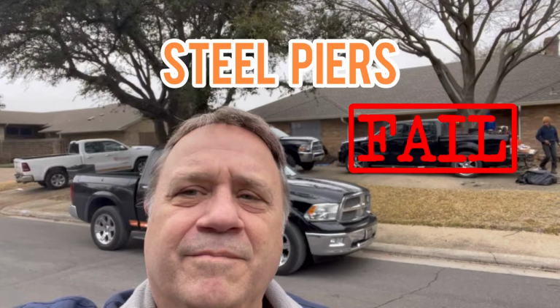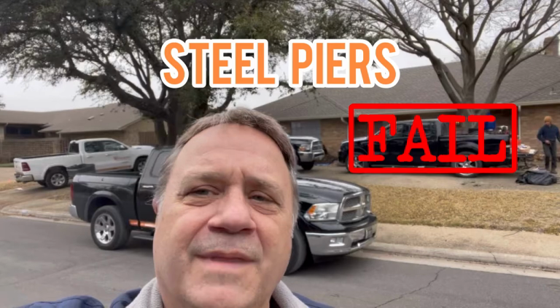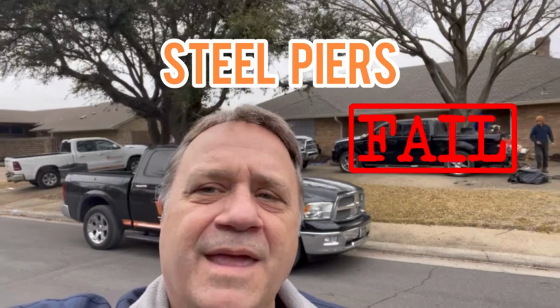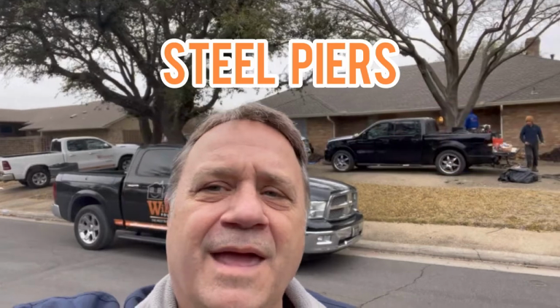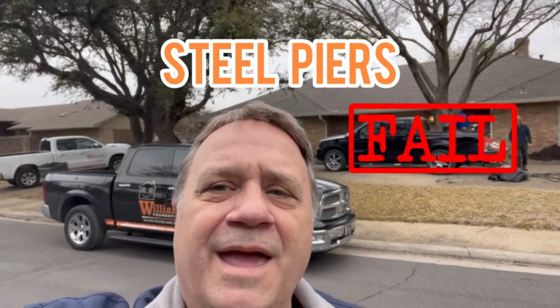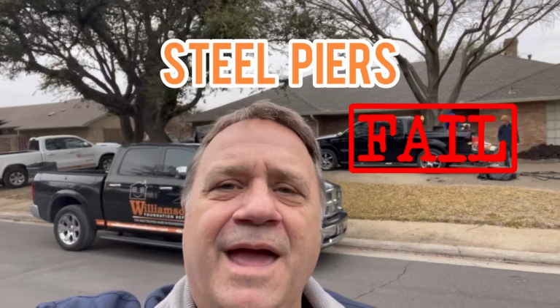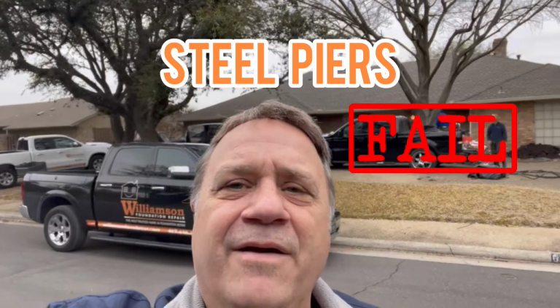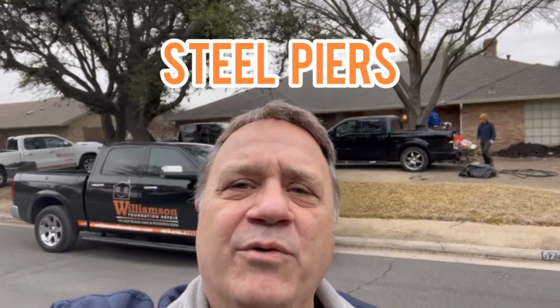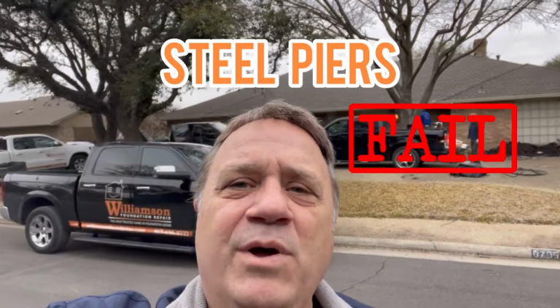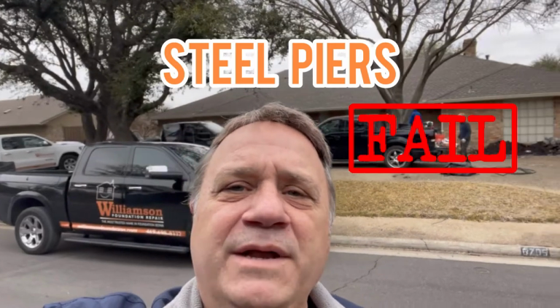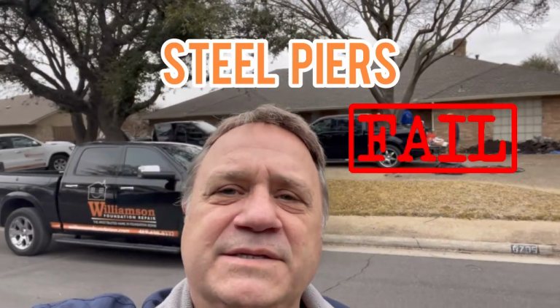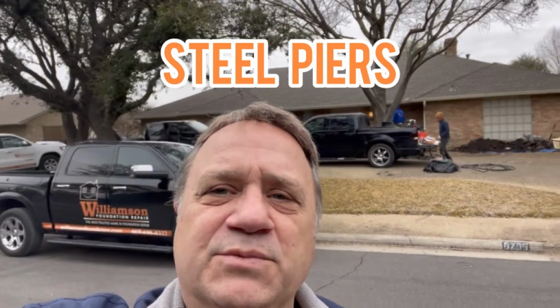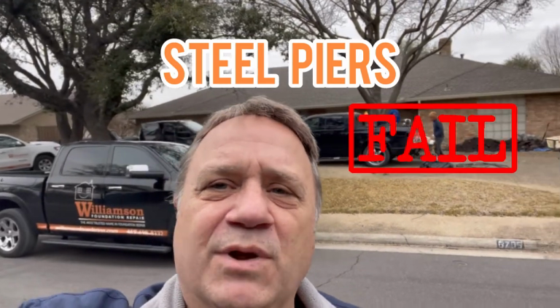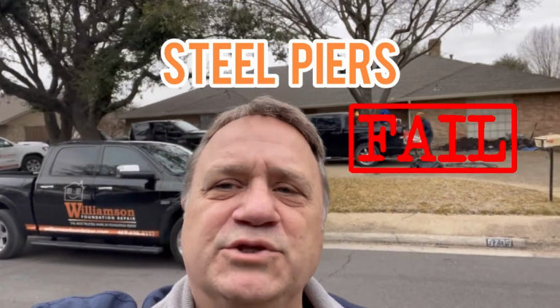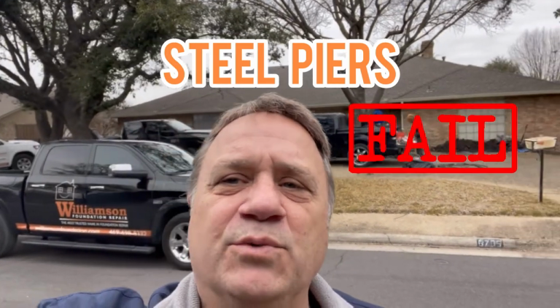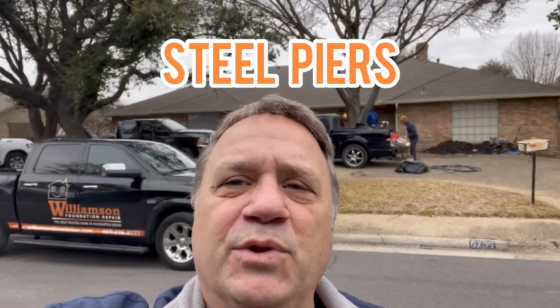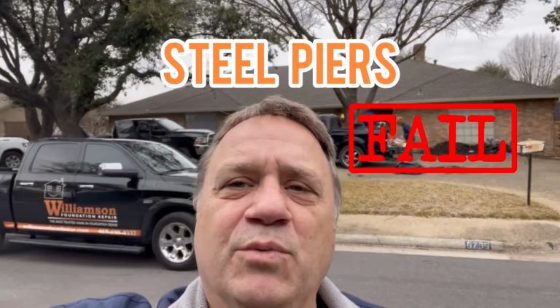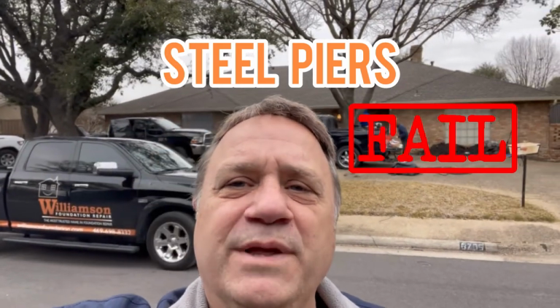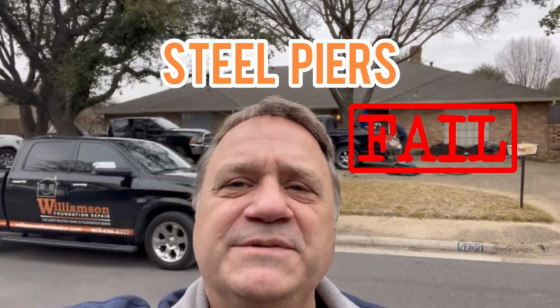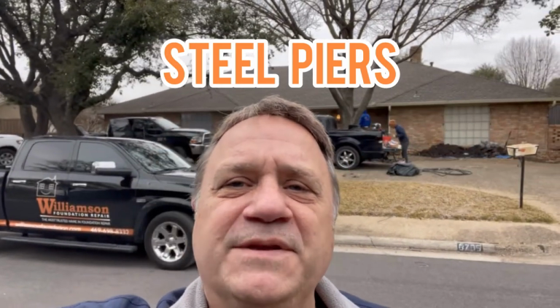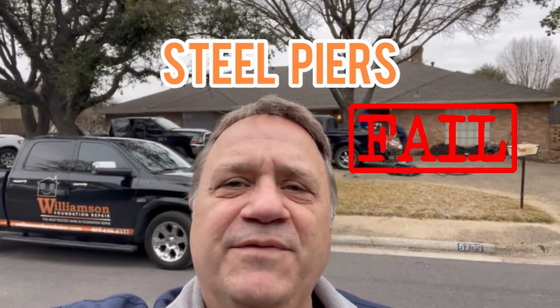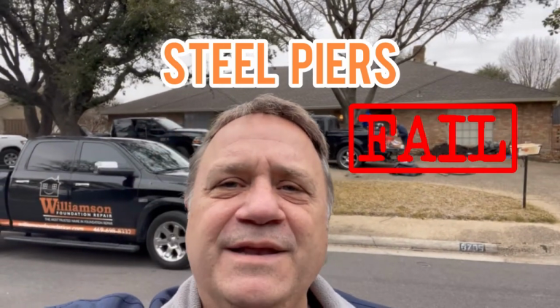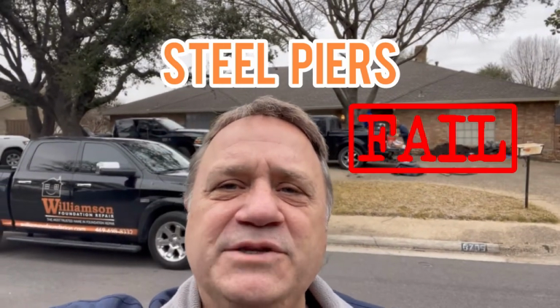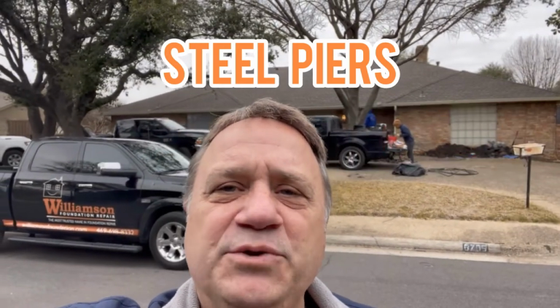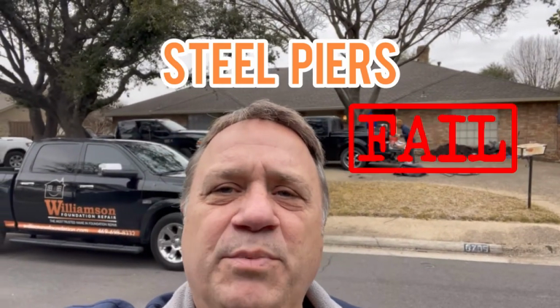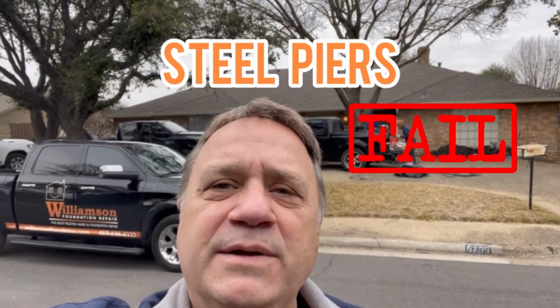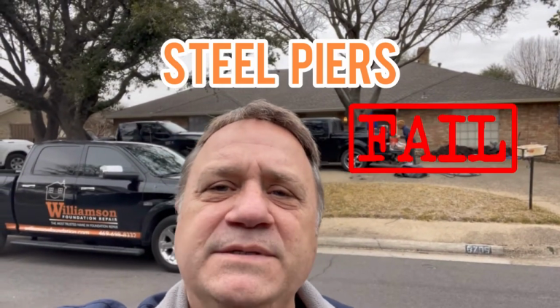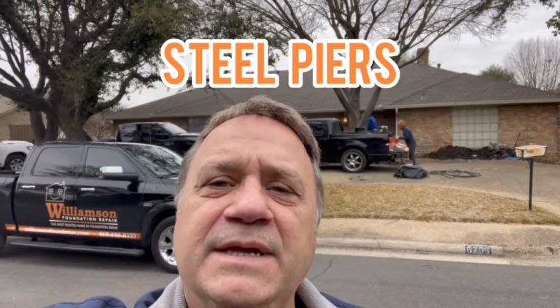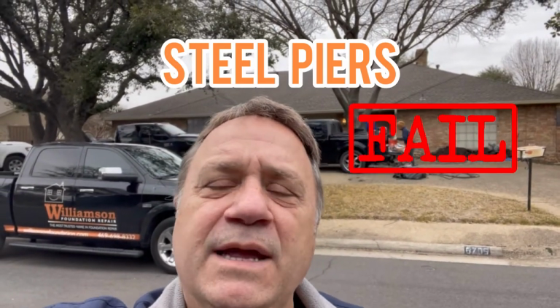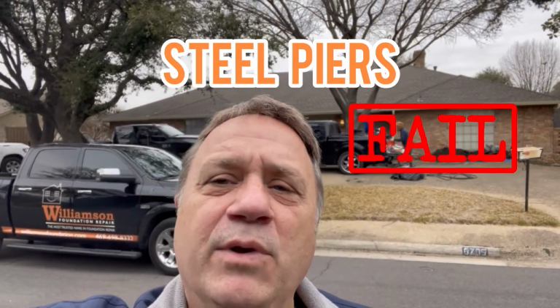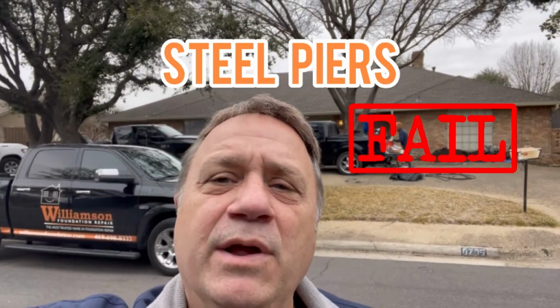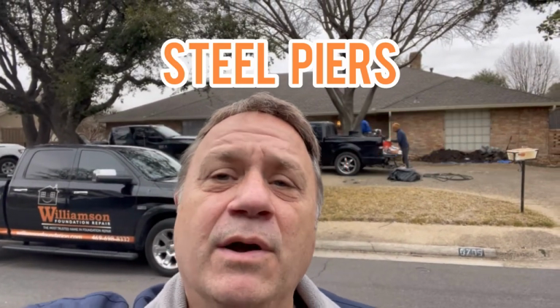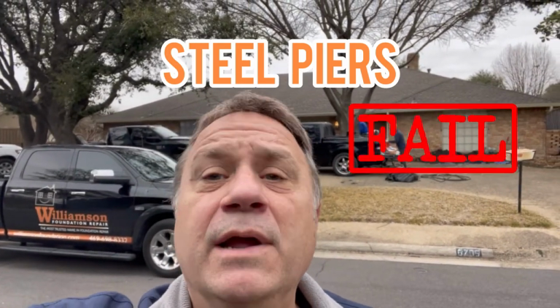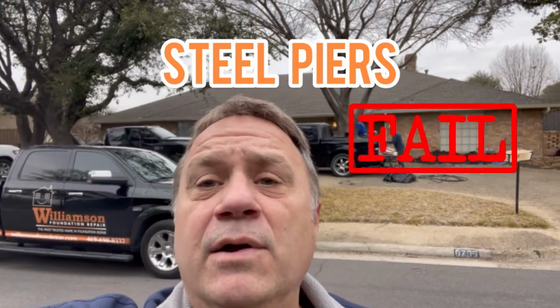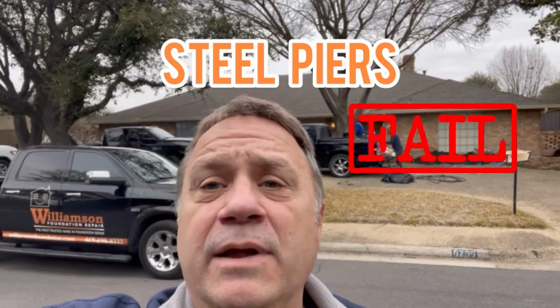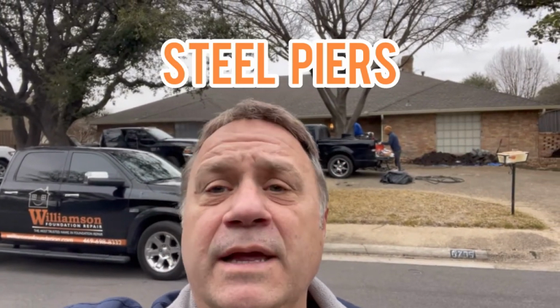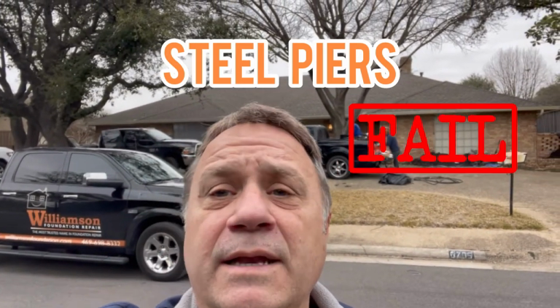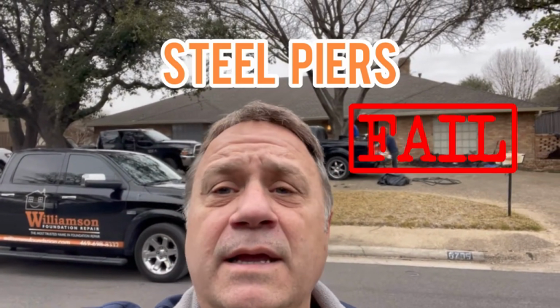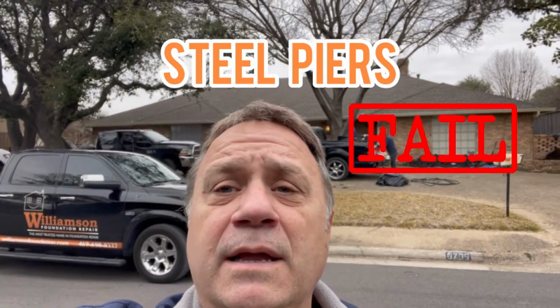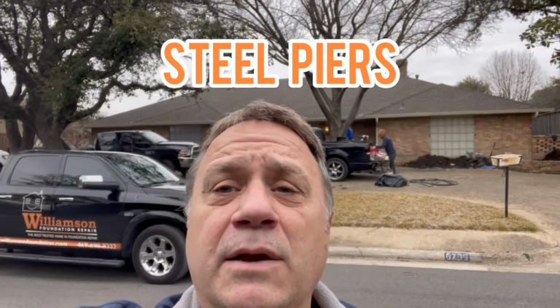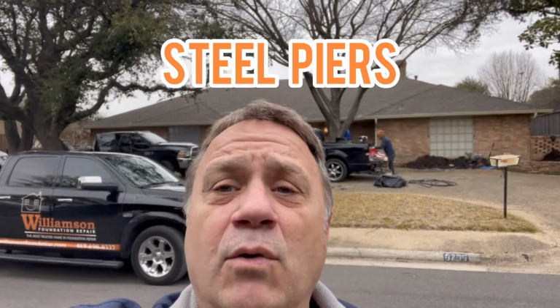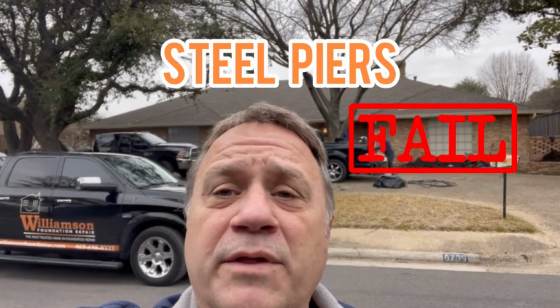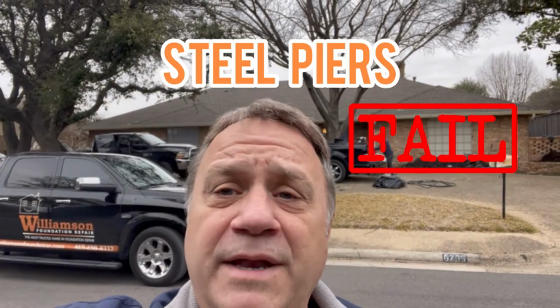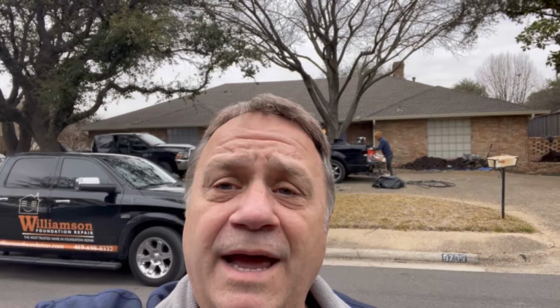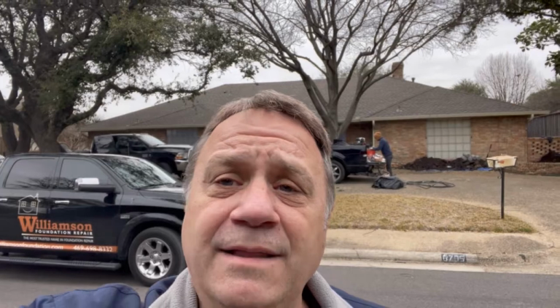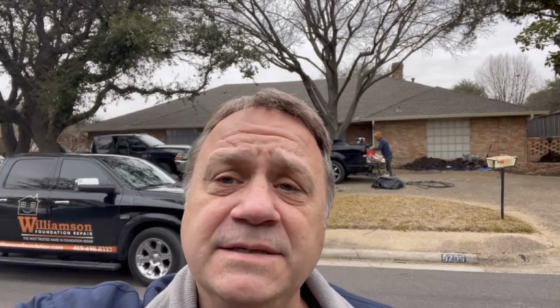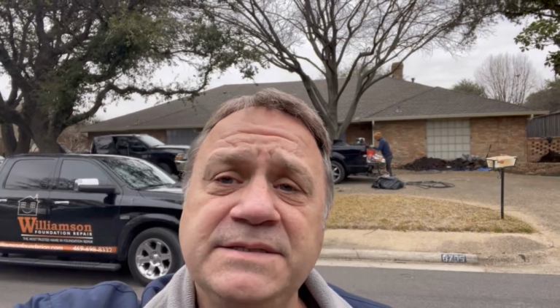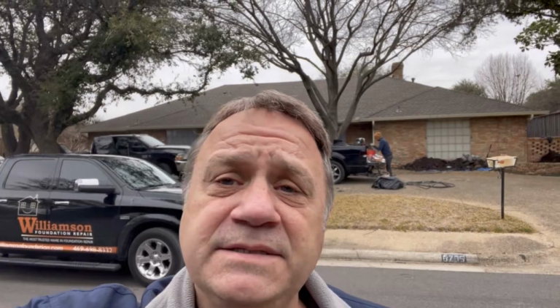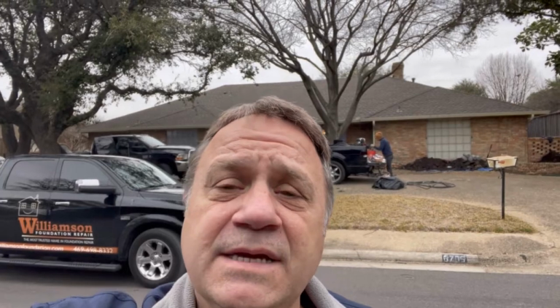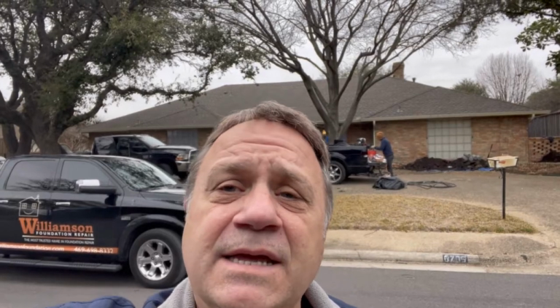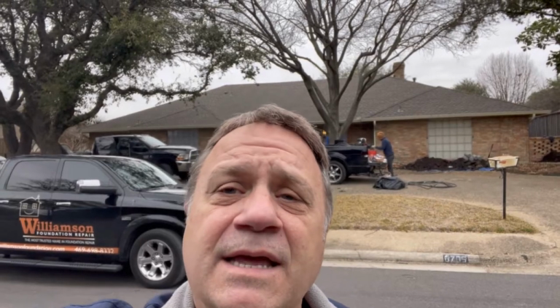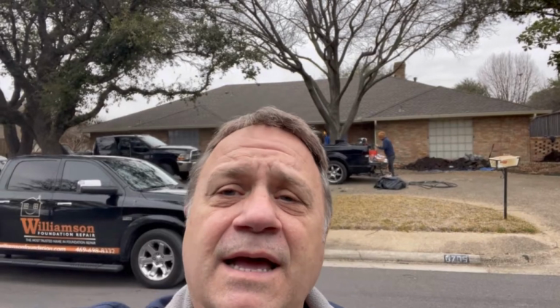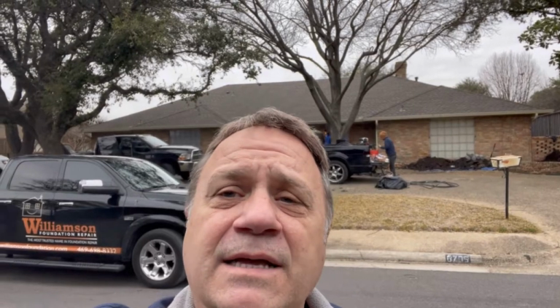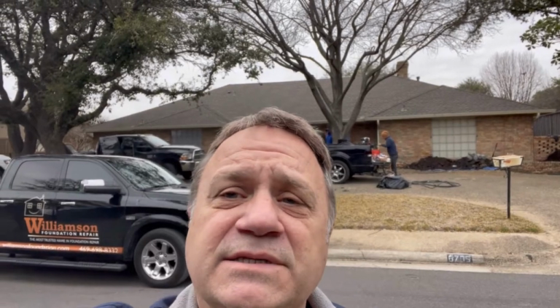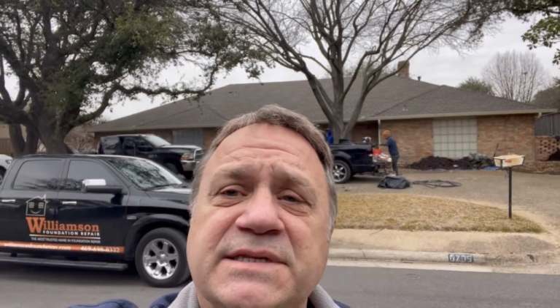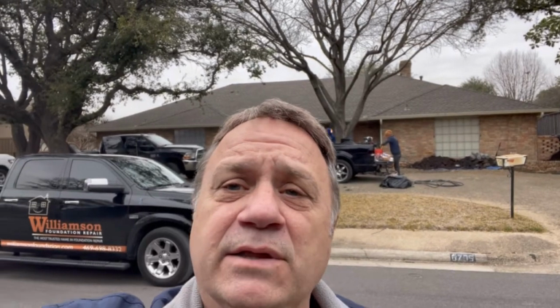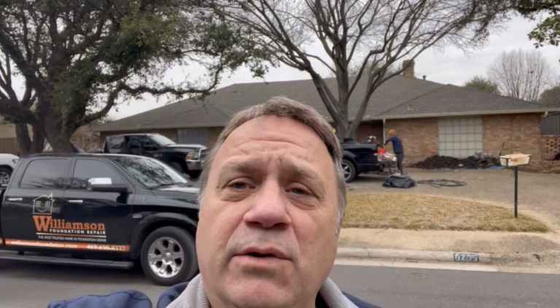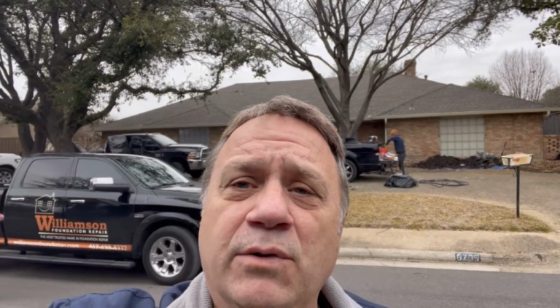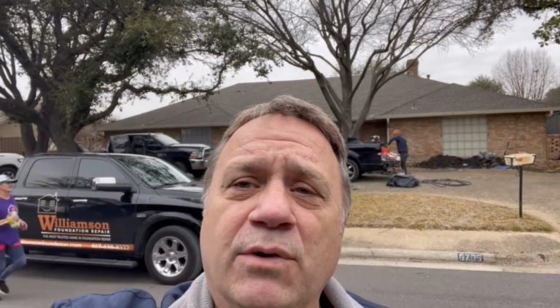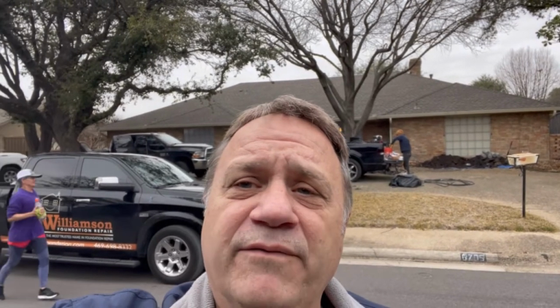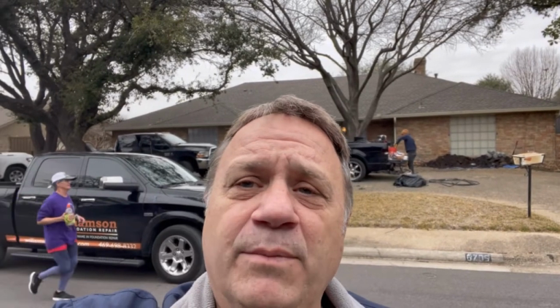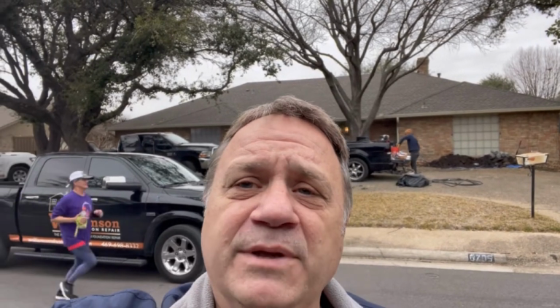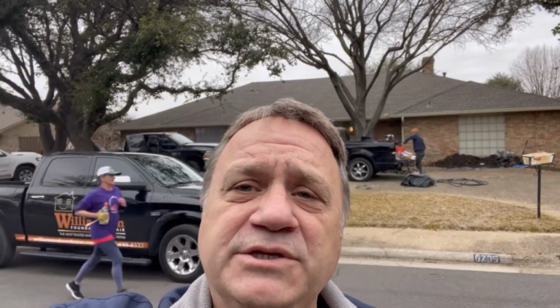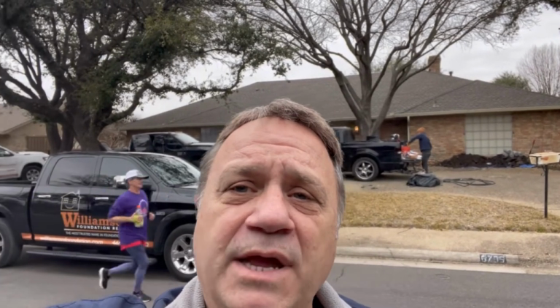Hey everyone, it's Roger with Williamson Foundation Repair. Today we are here in North Dallas, just a little north of LBJ.